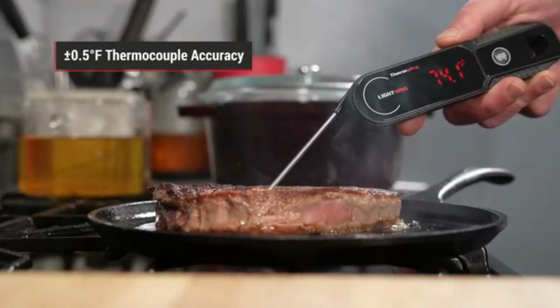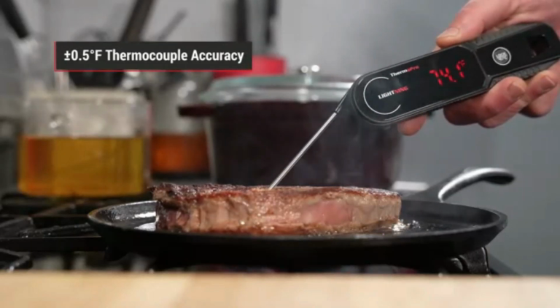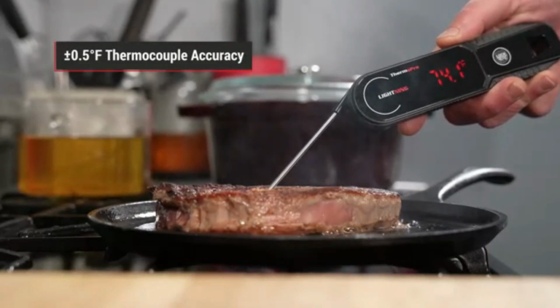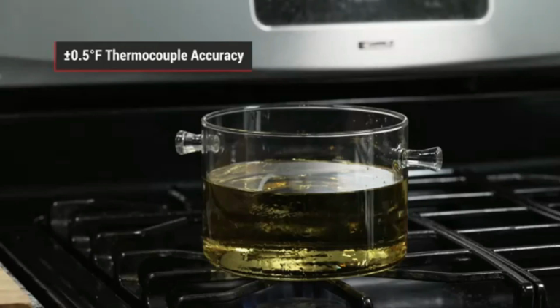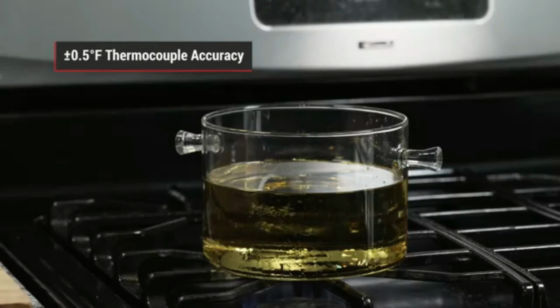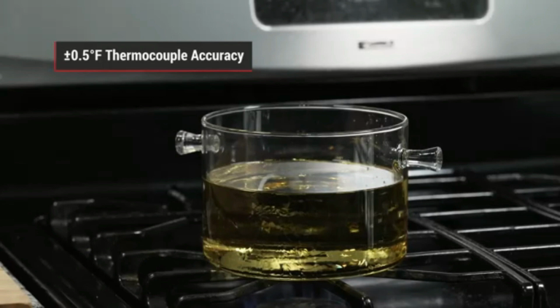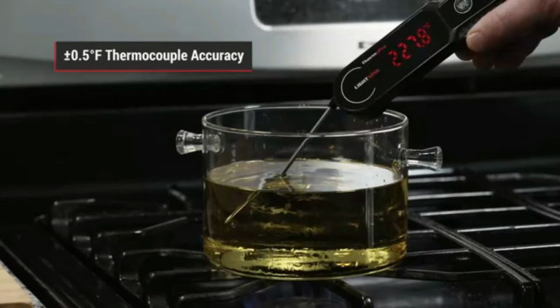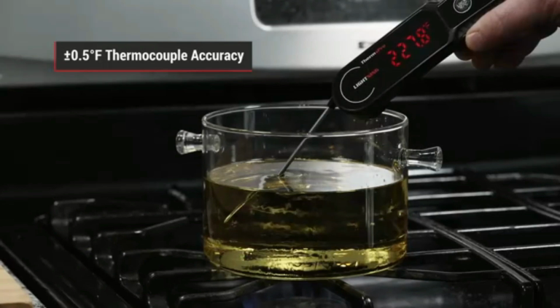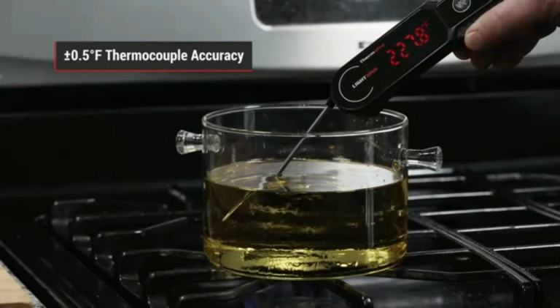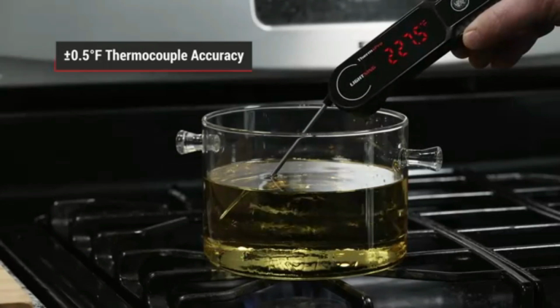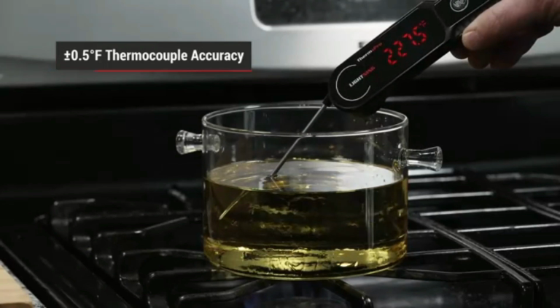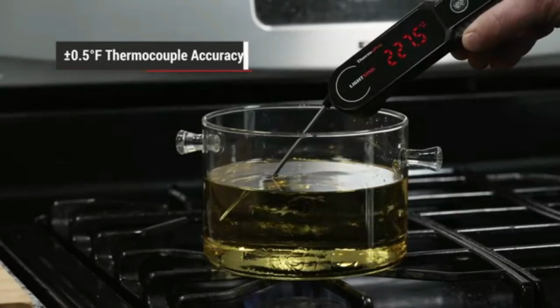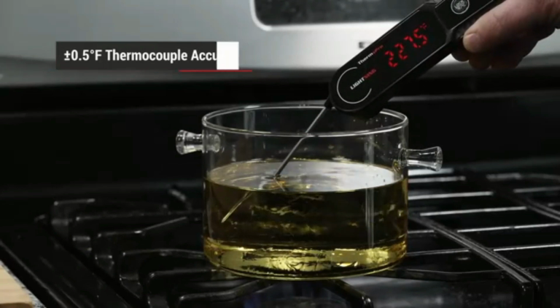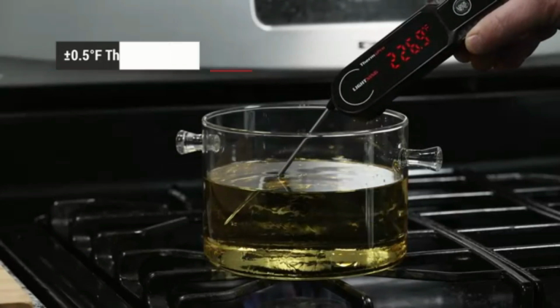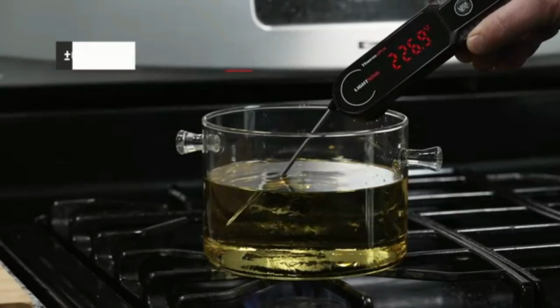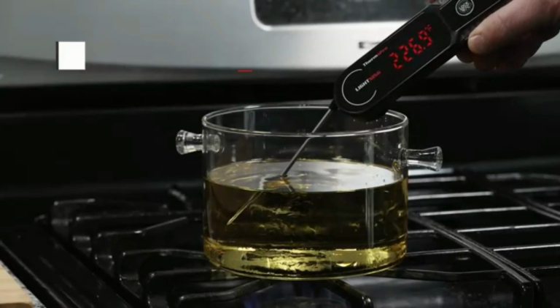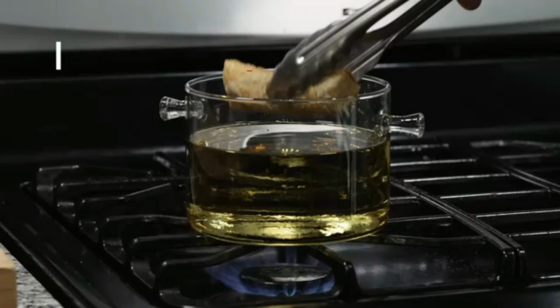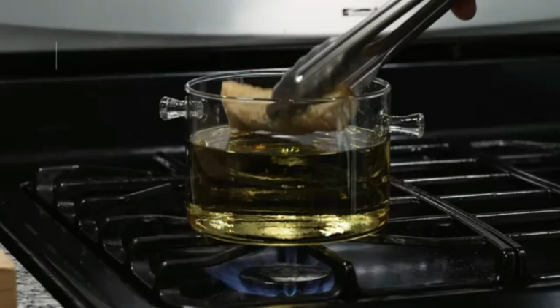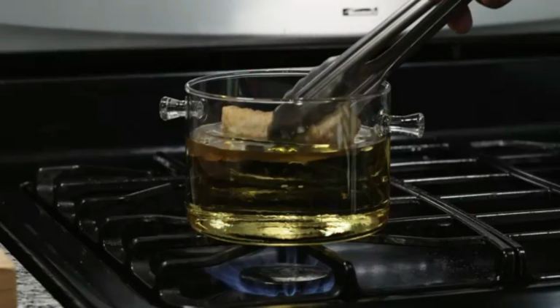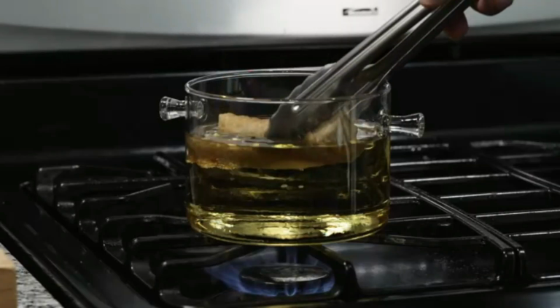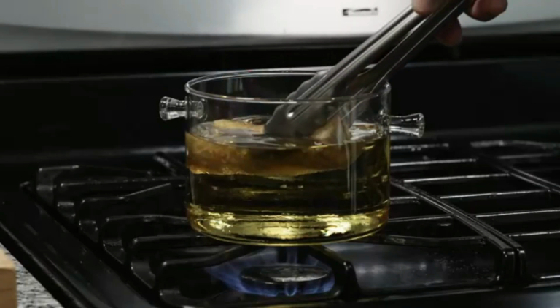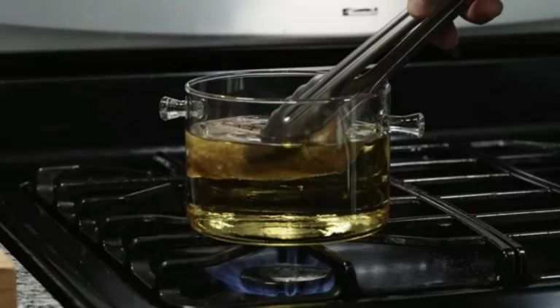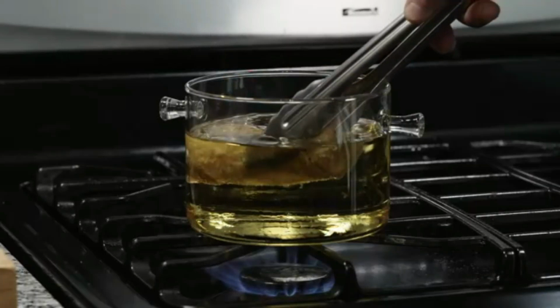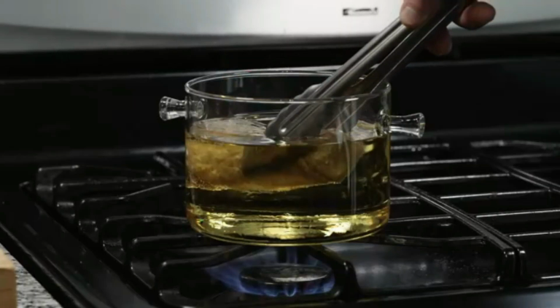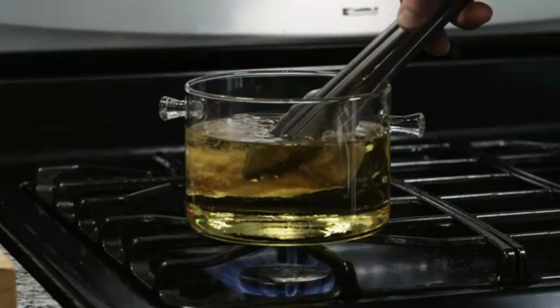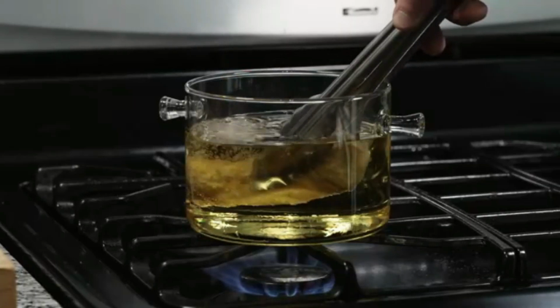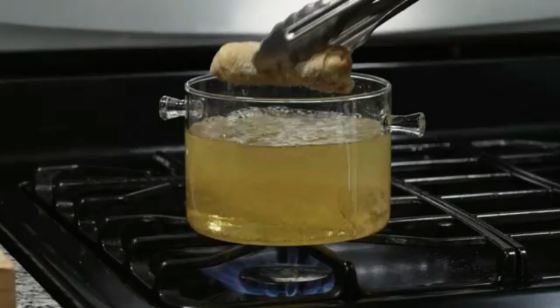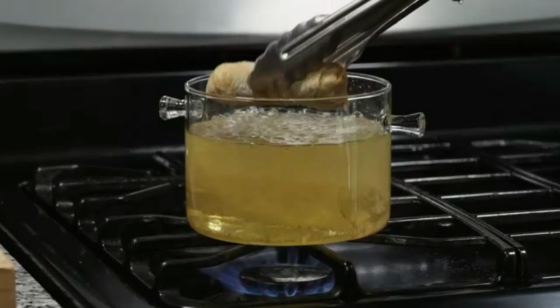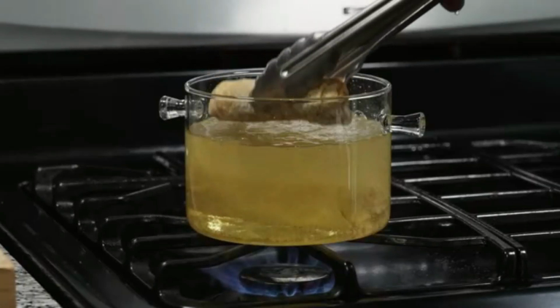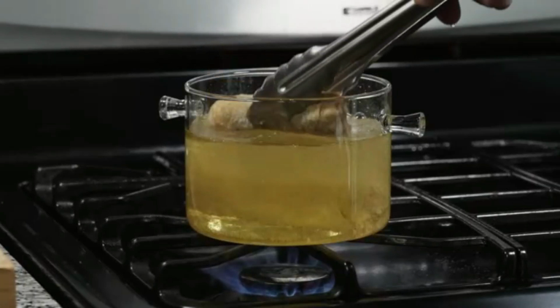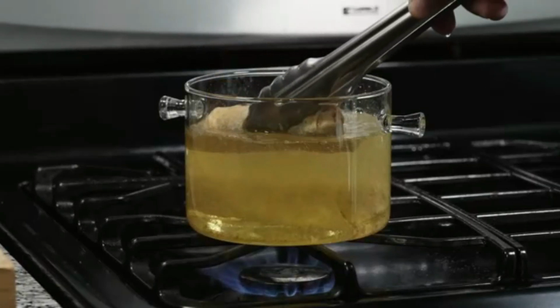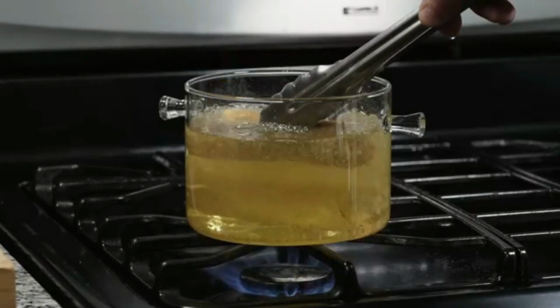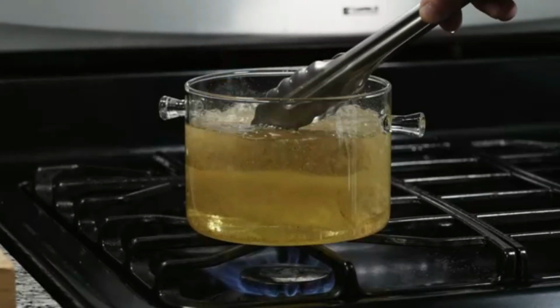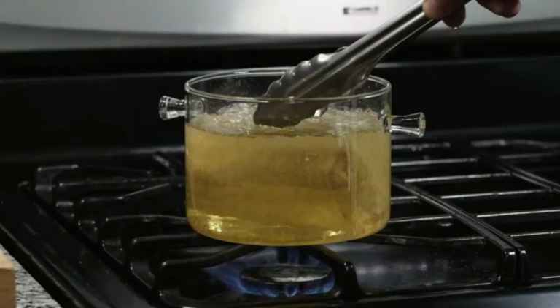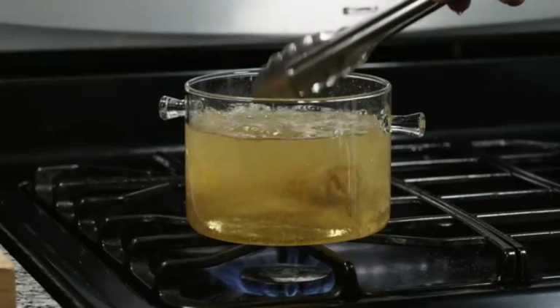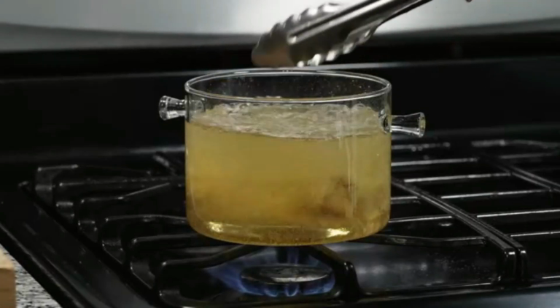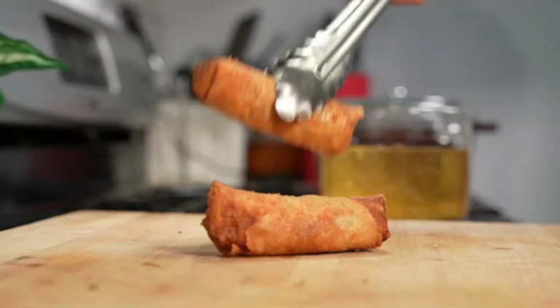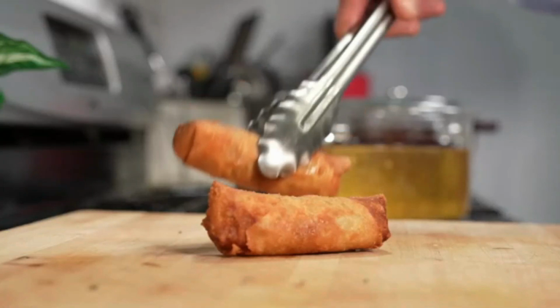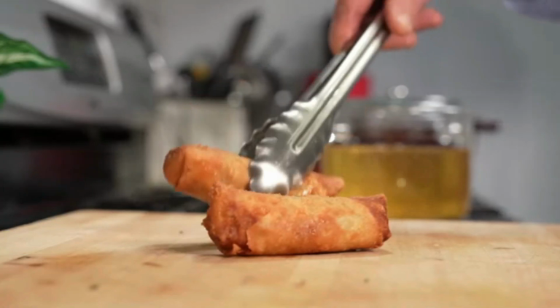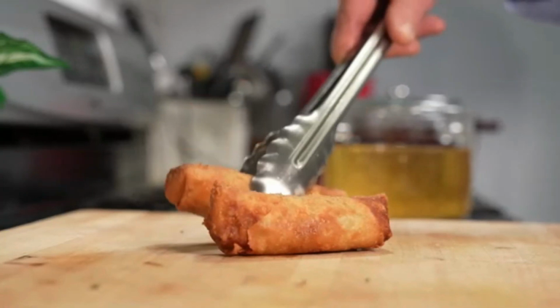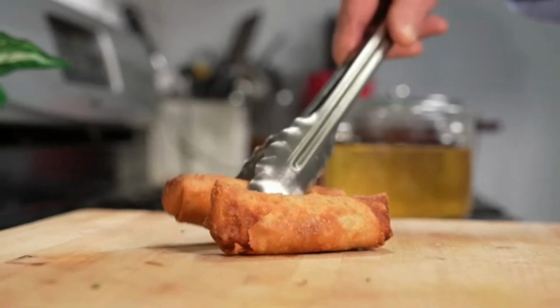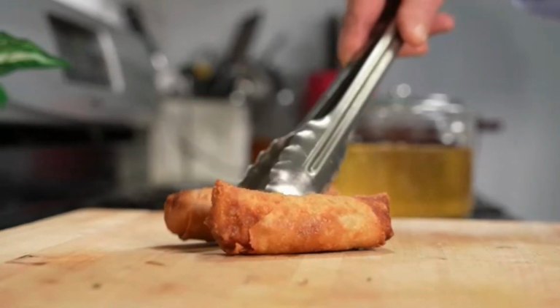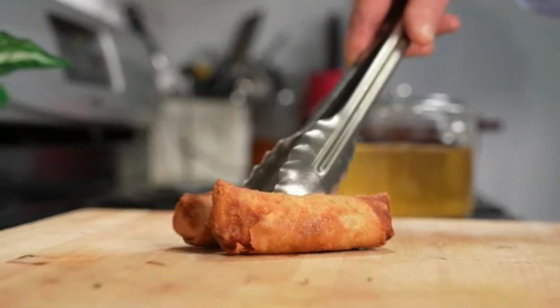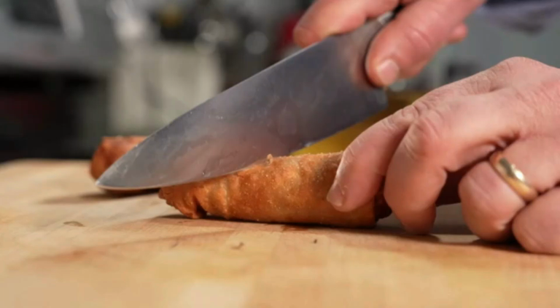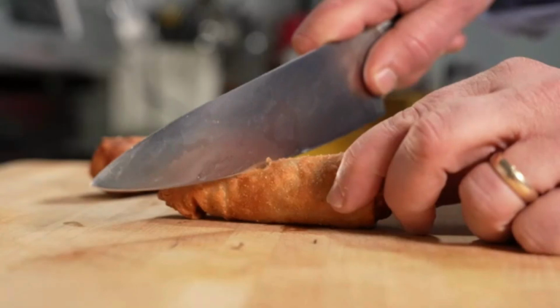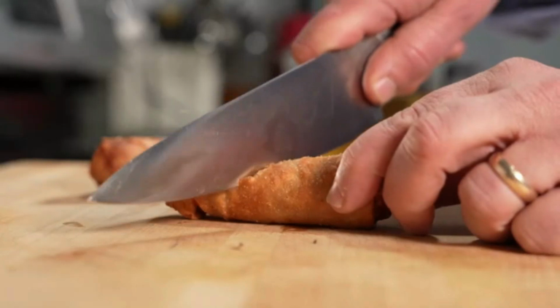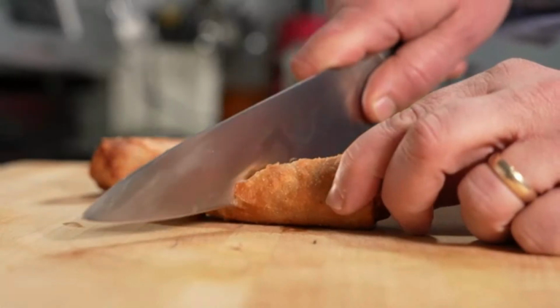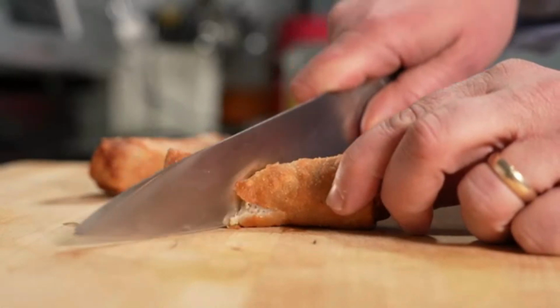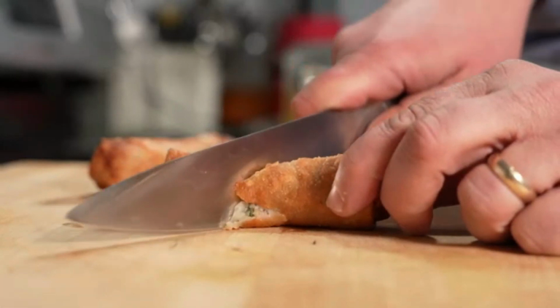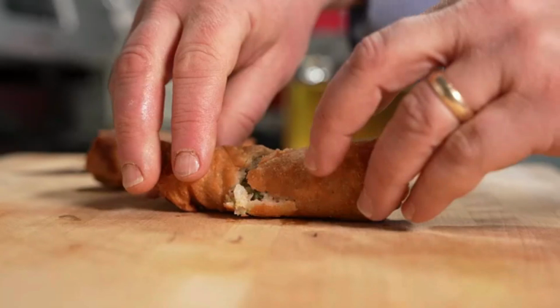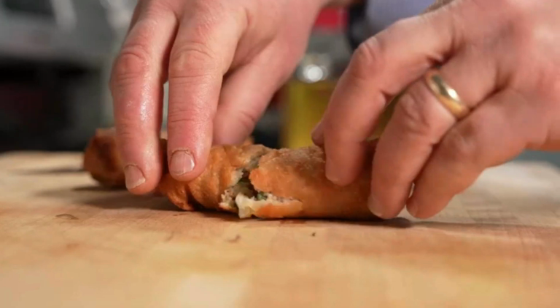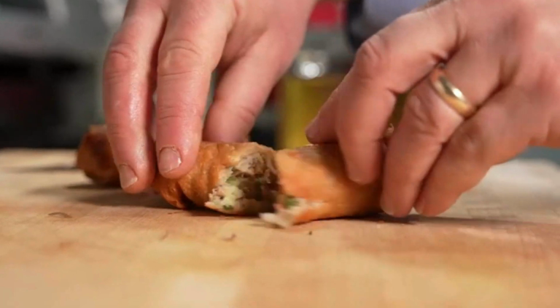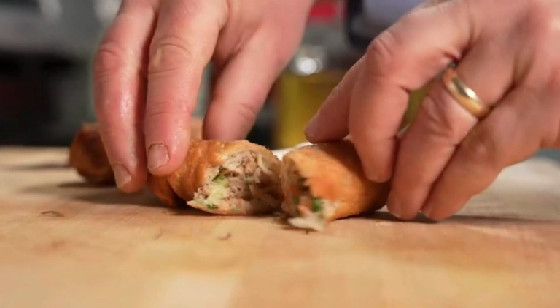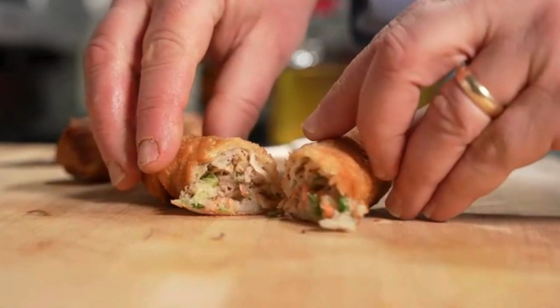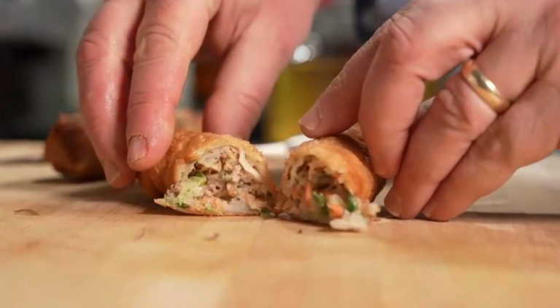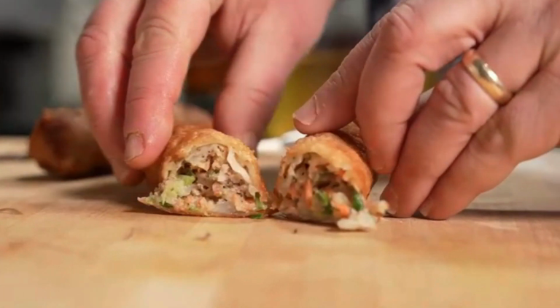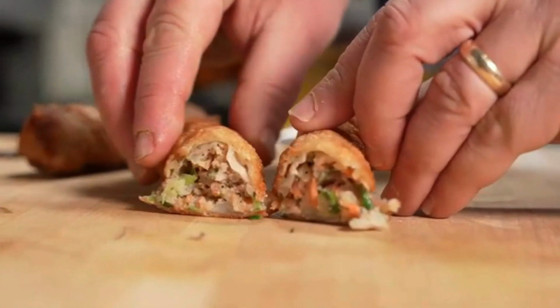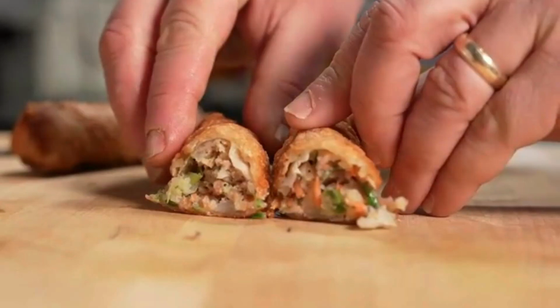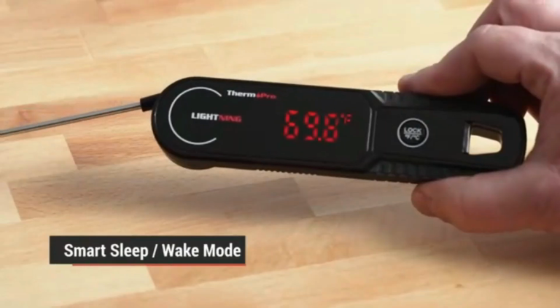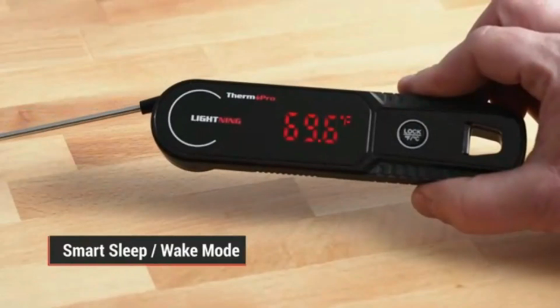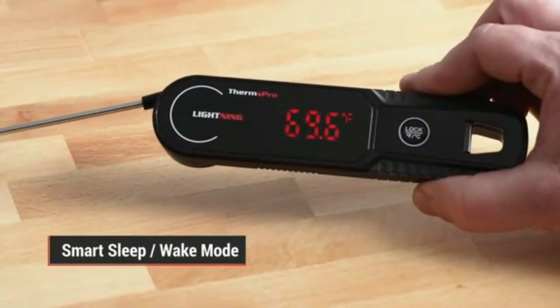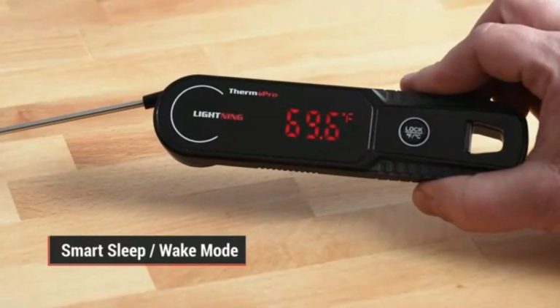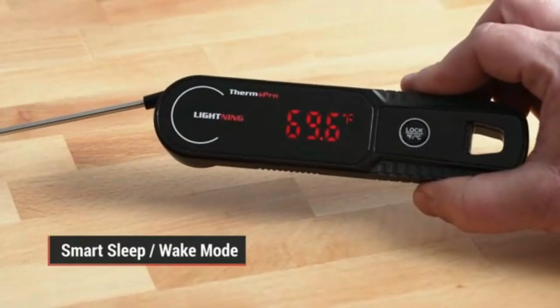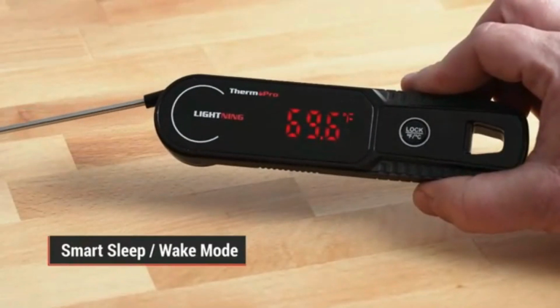Don't forget to like, subscribe, and hit the notification bell for more amazing kitchen finds. Let's start the video.